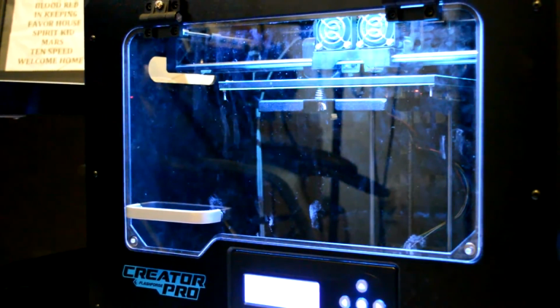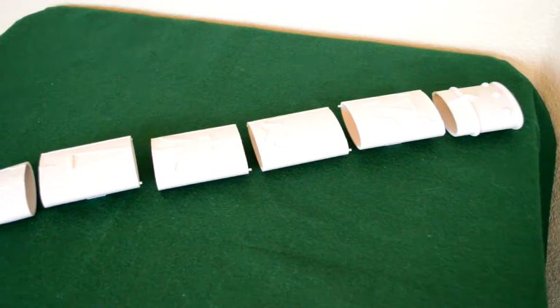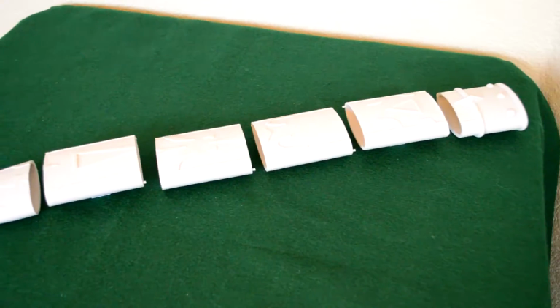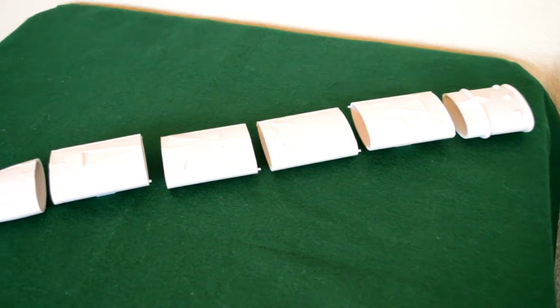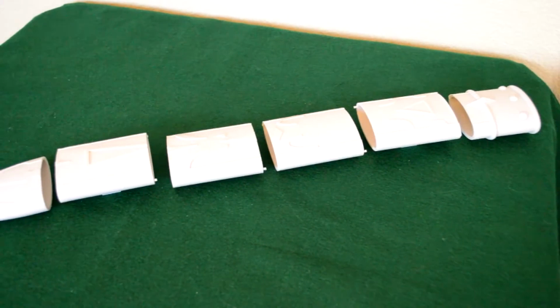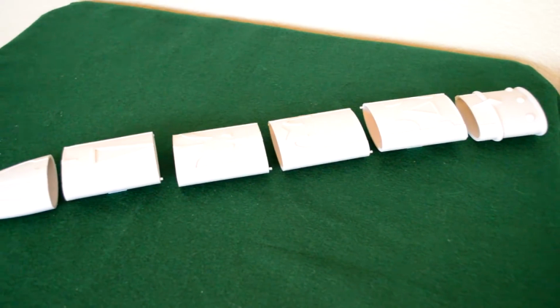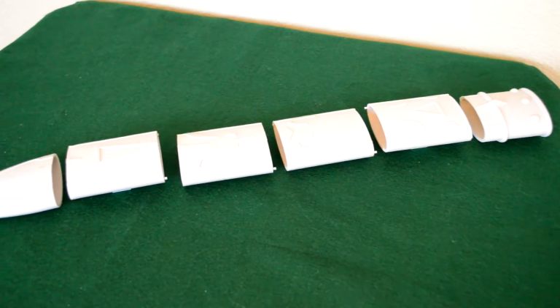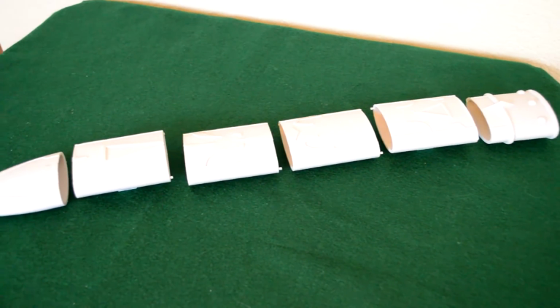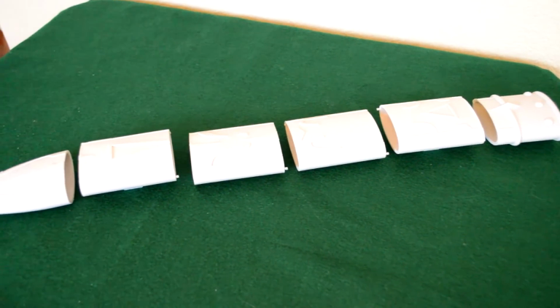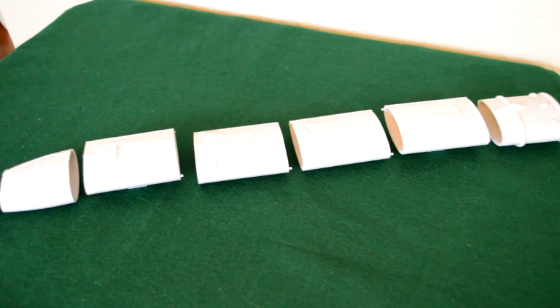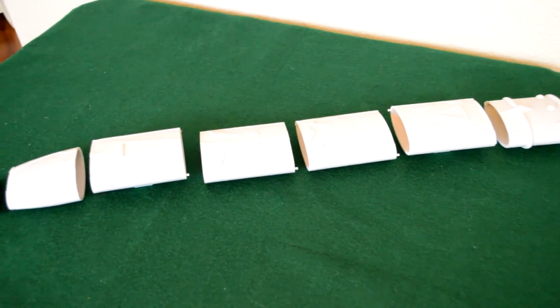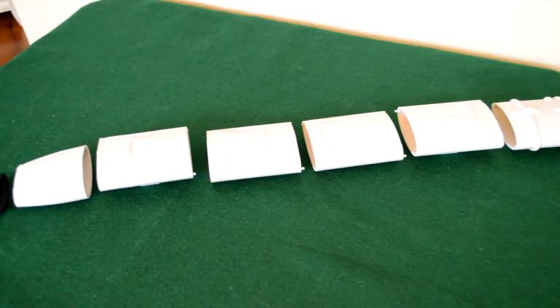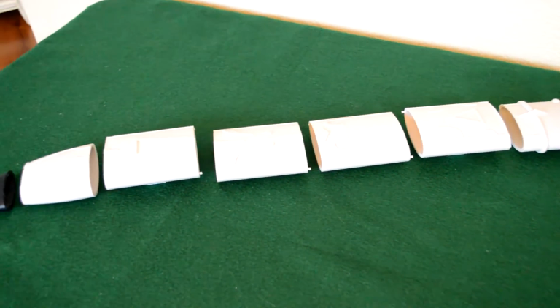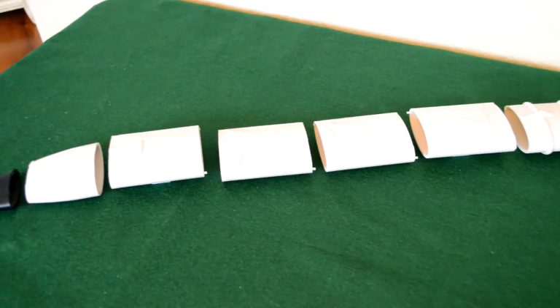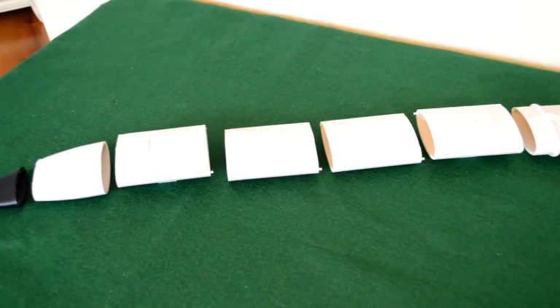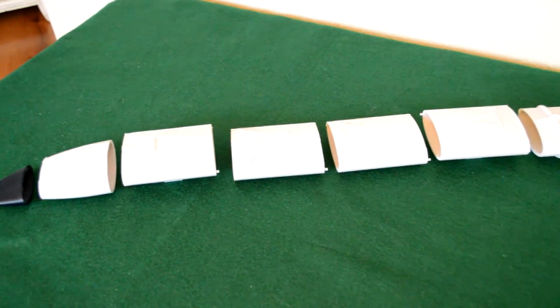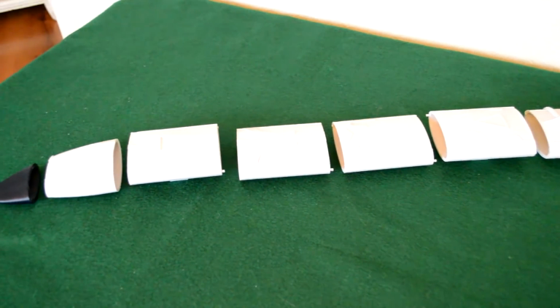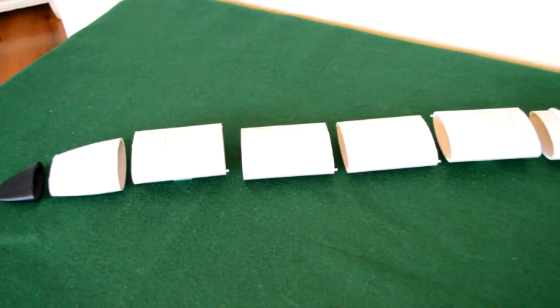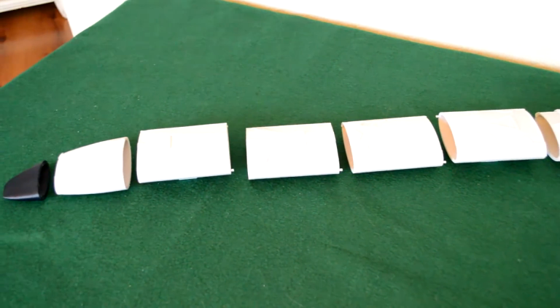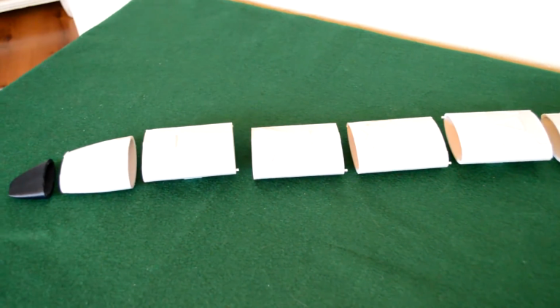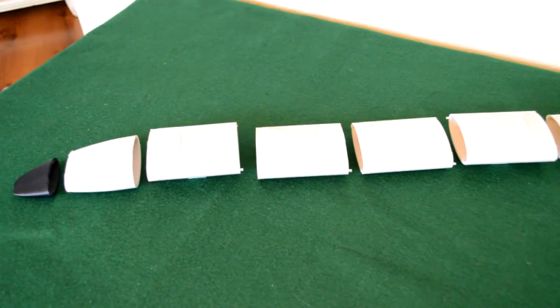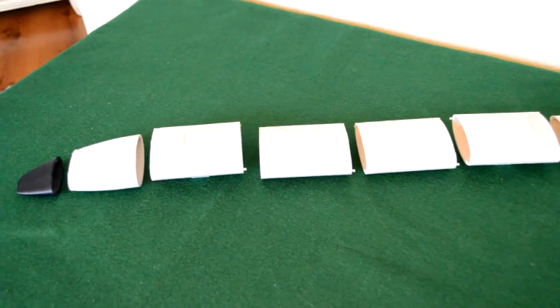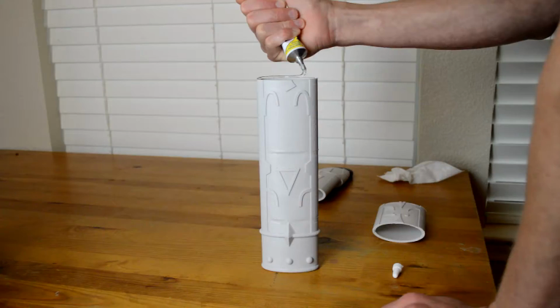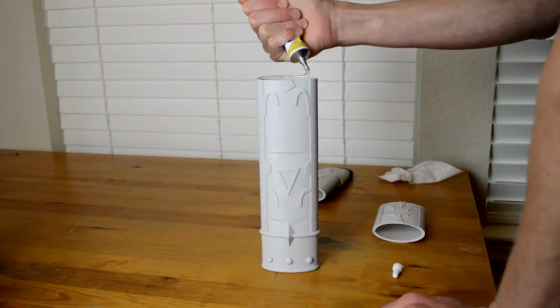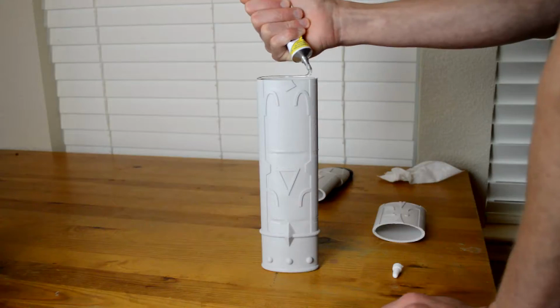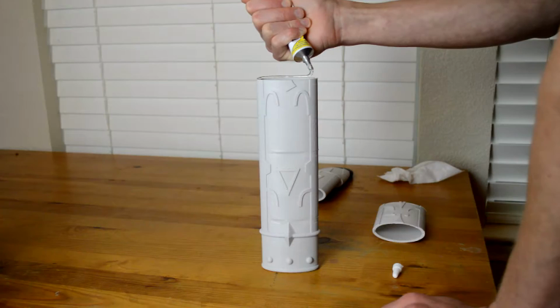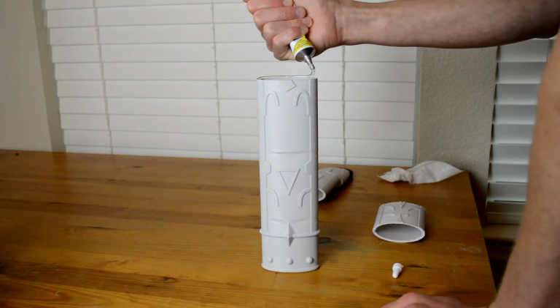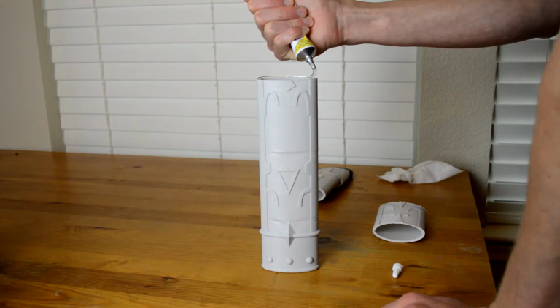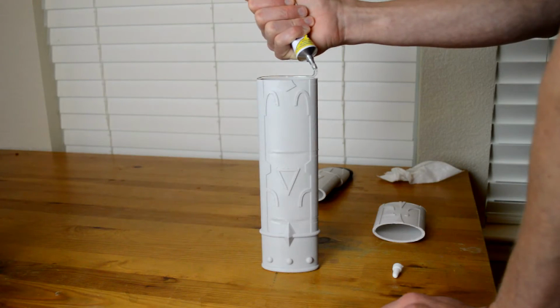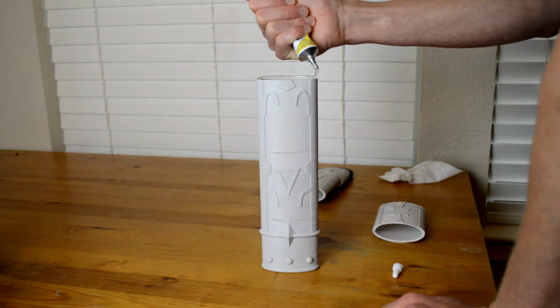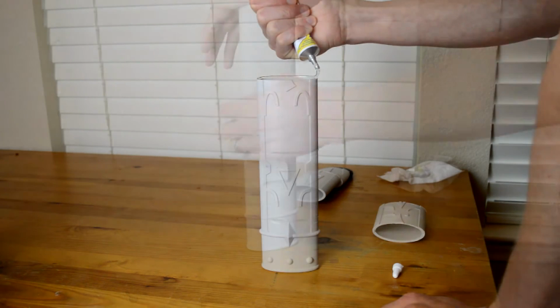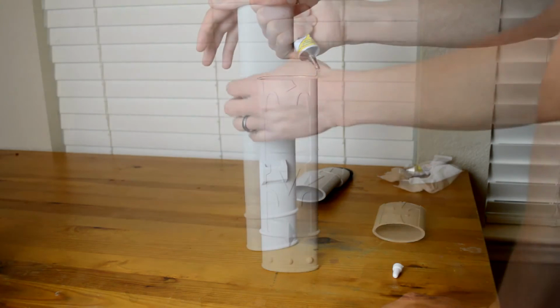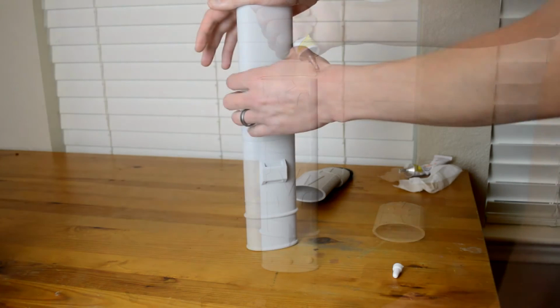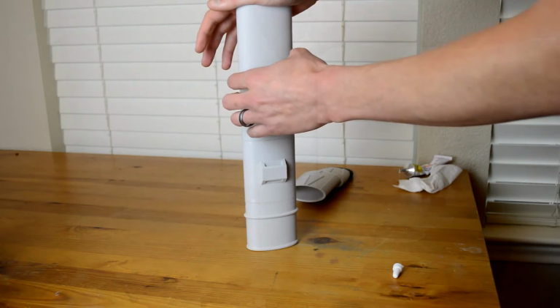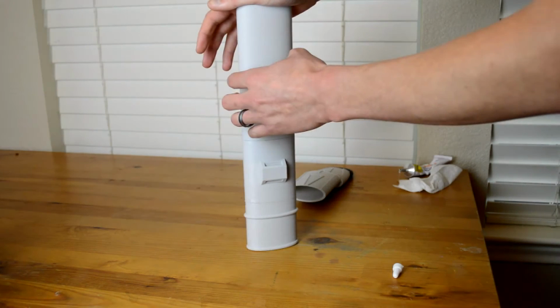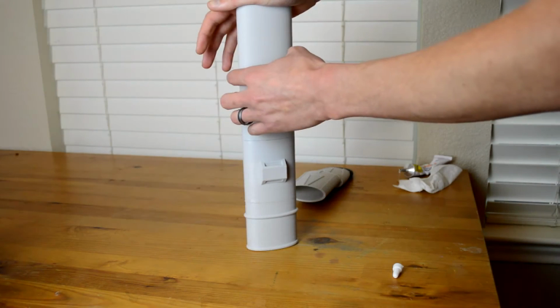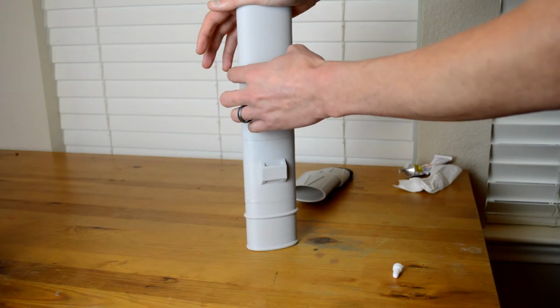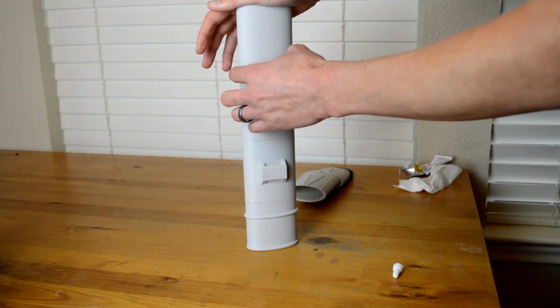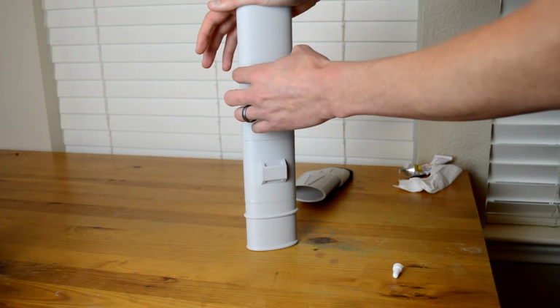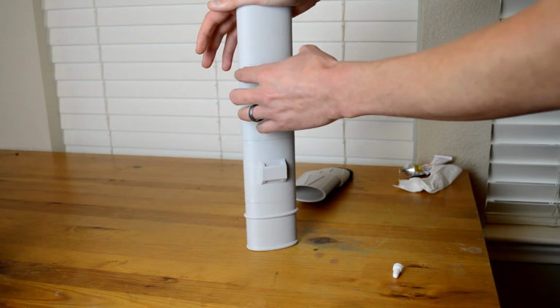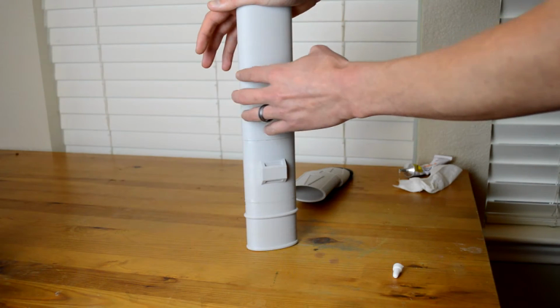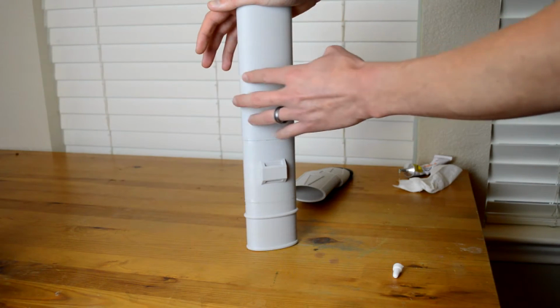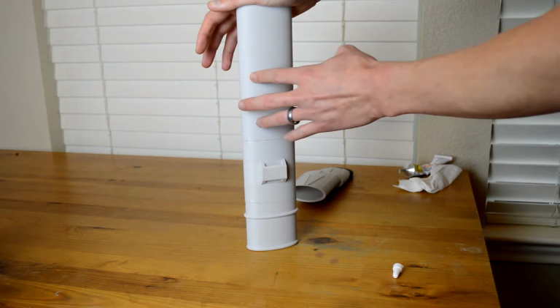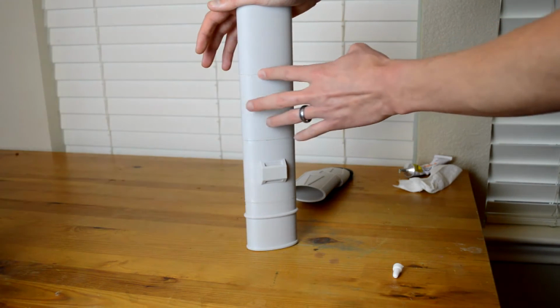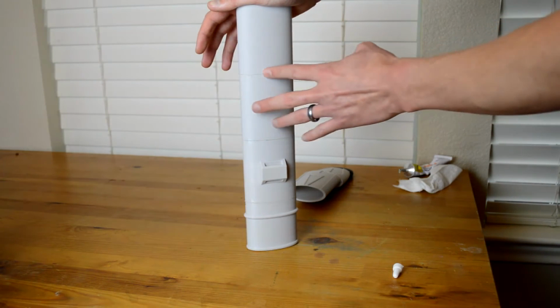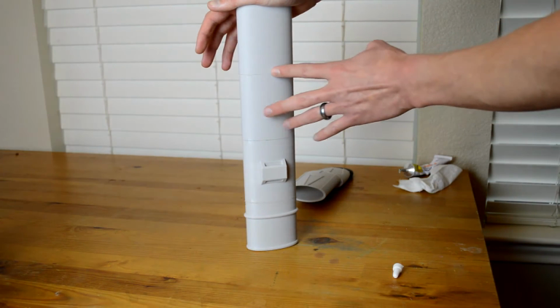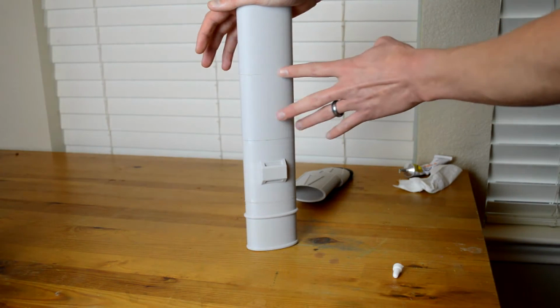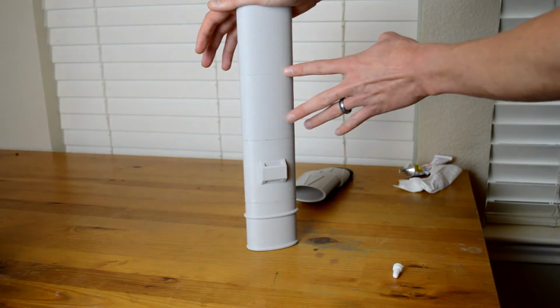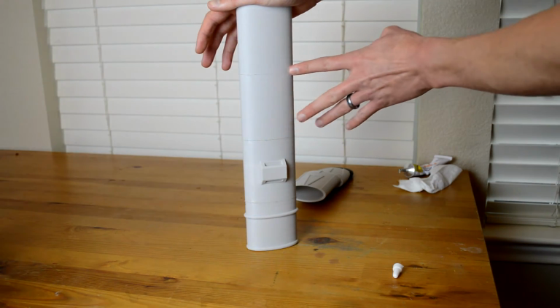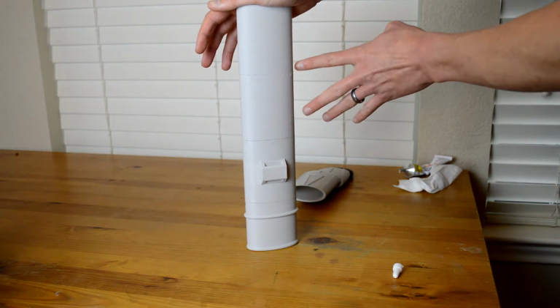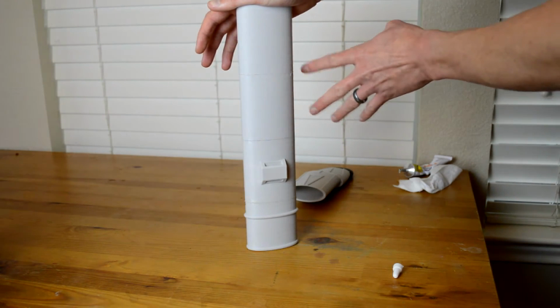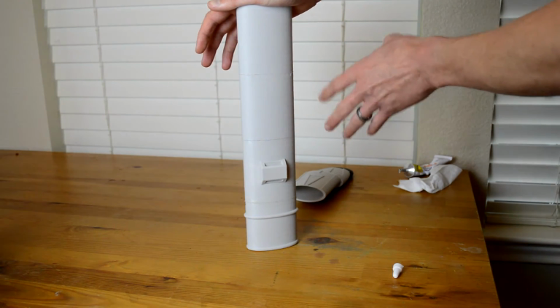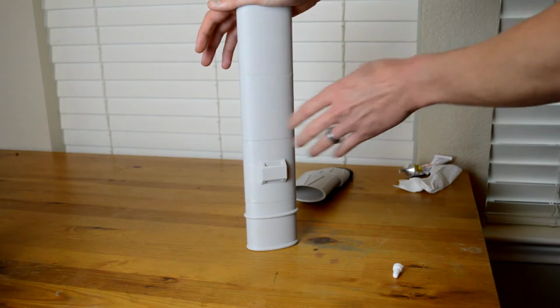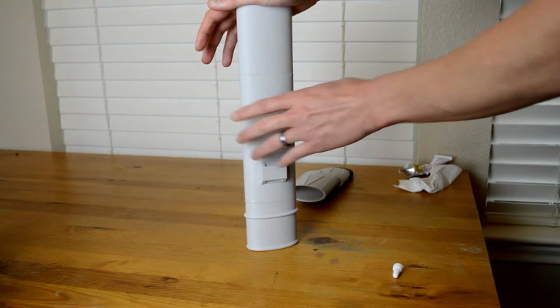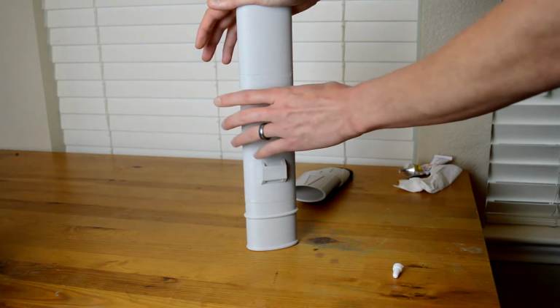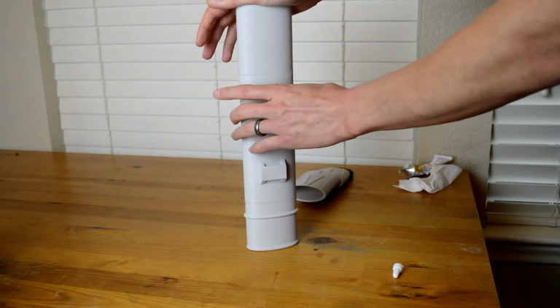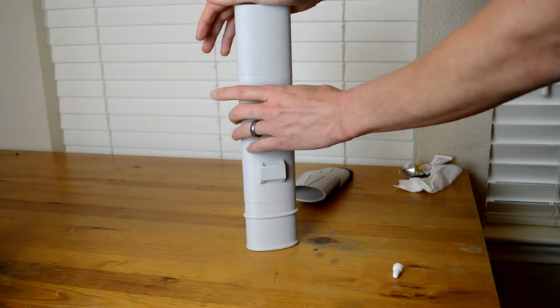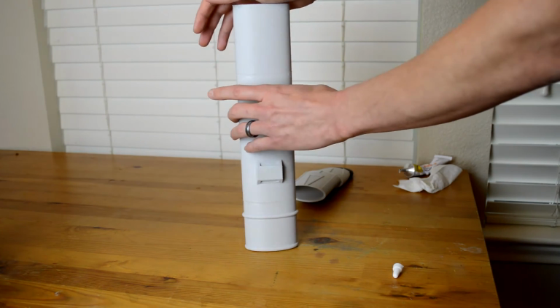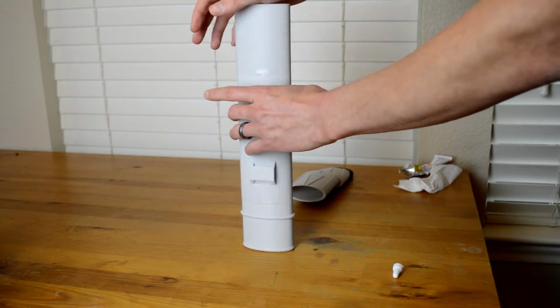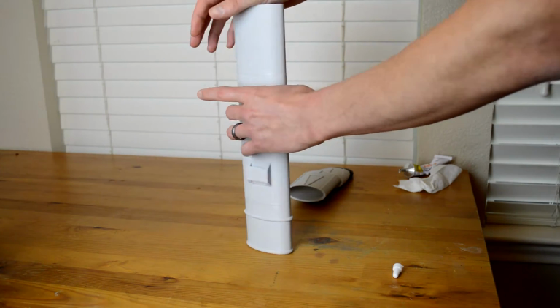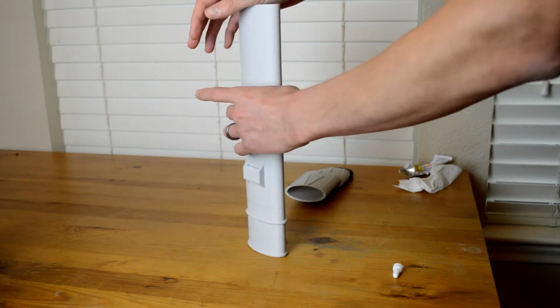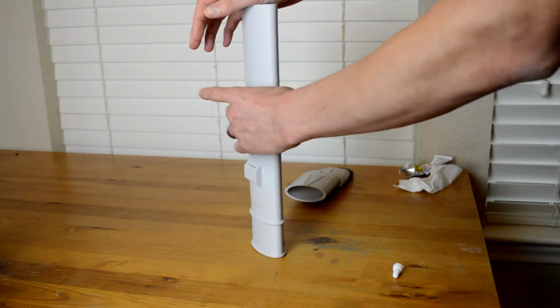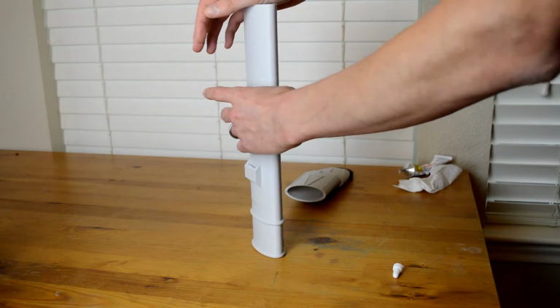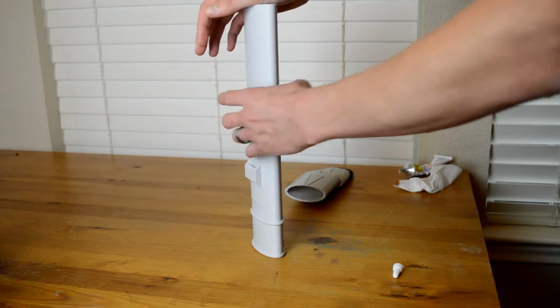Once I had all the pieces made, I used a very strong craft glue to bind all of the pieces together. I also used the glue to fill in the seams for each piece.